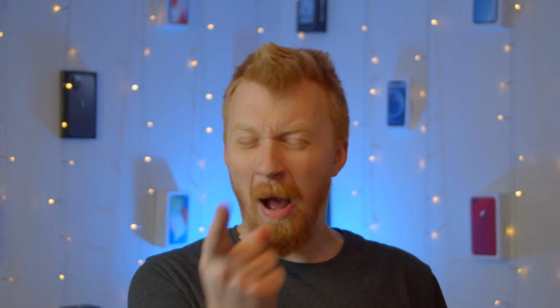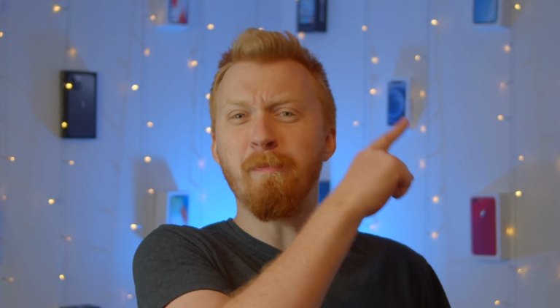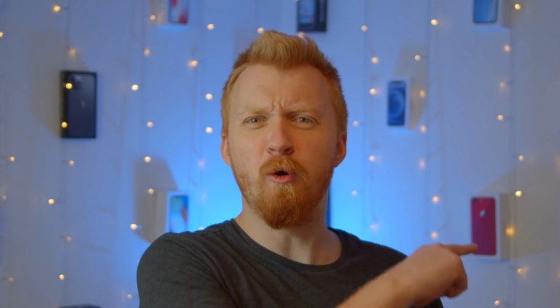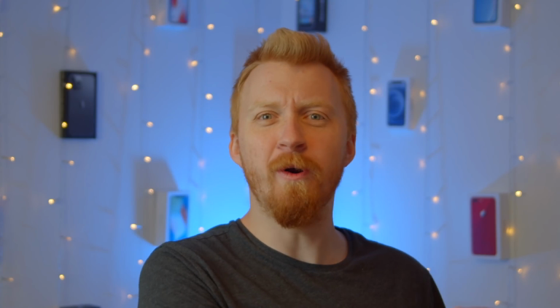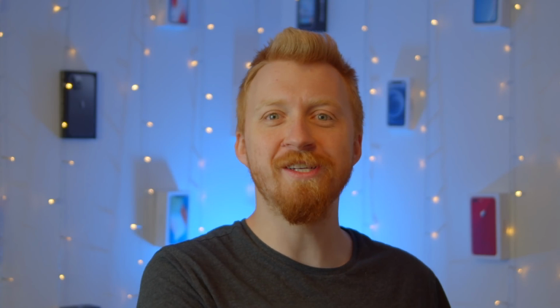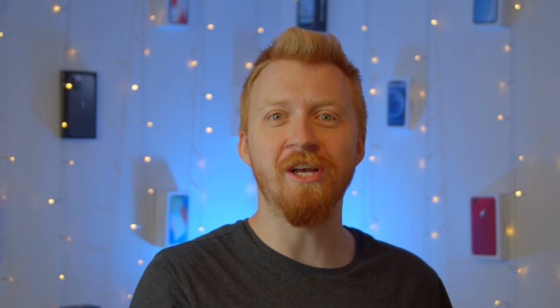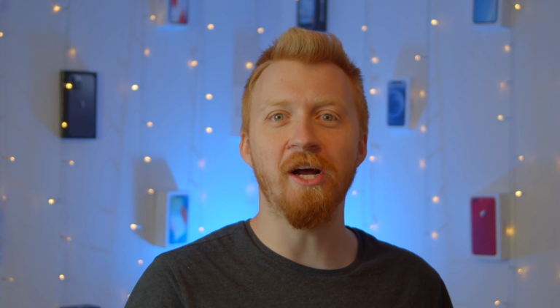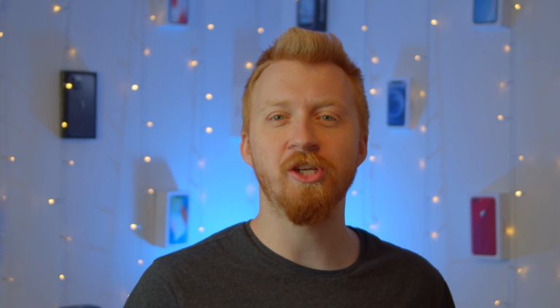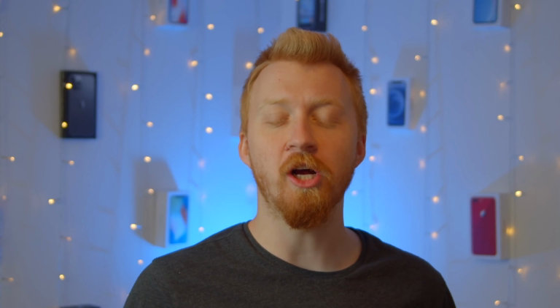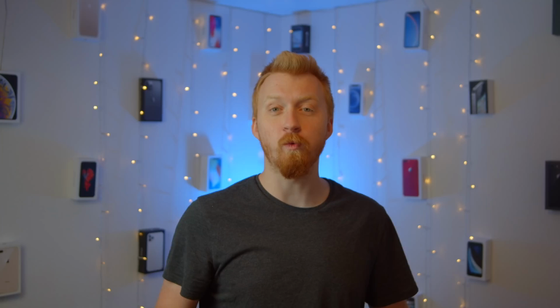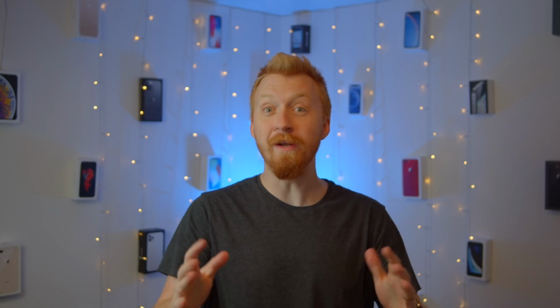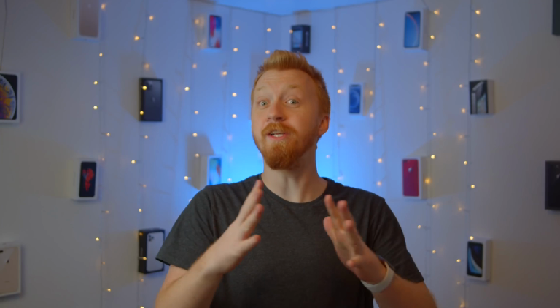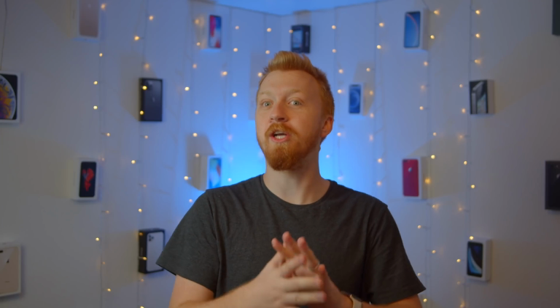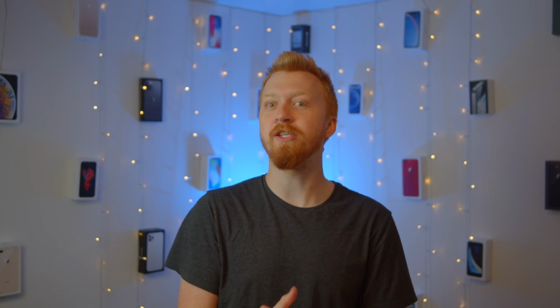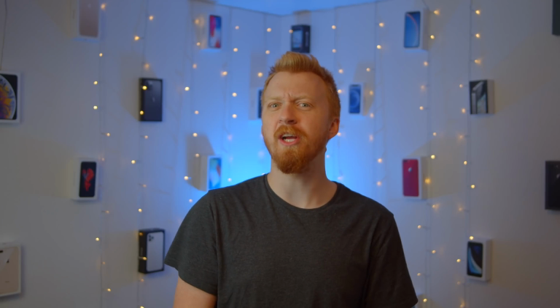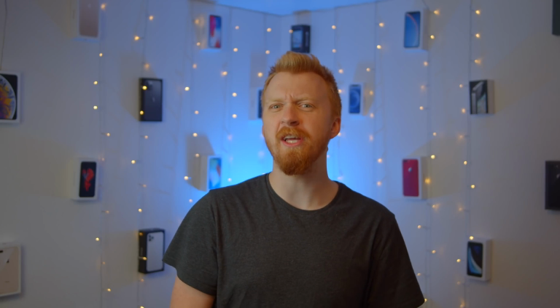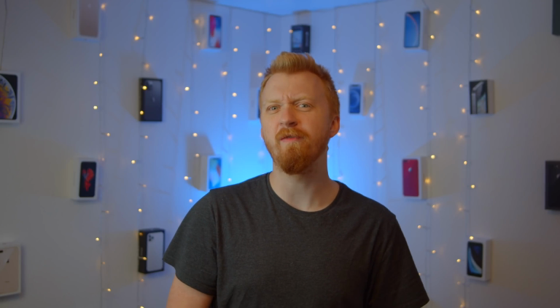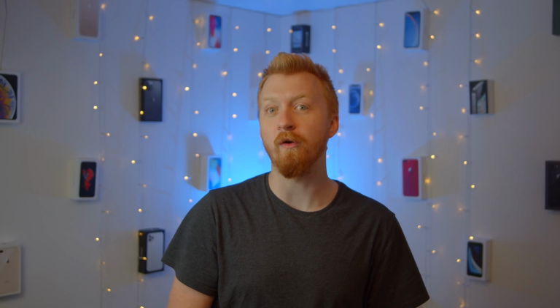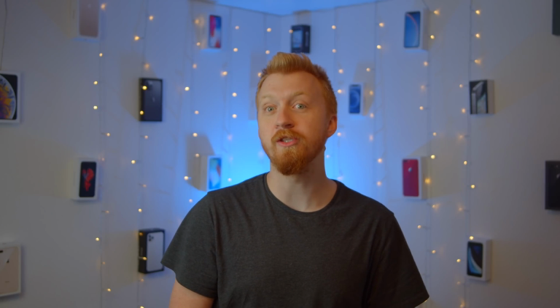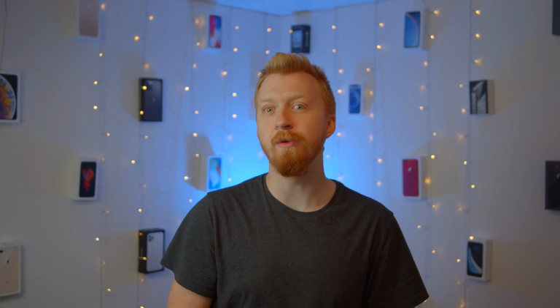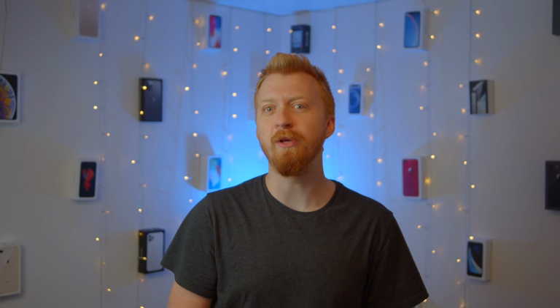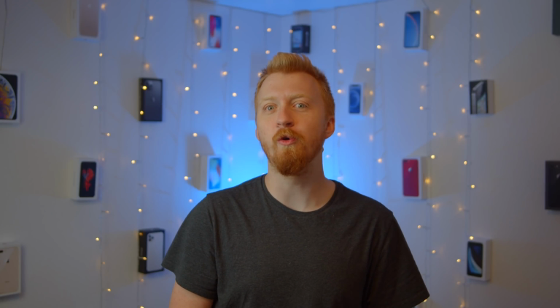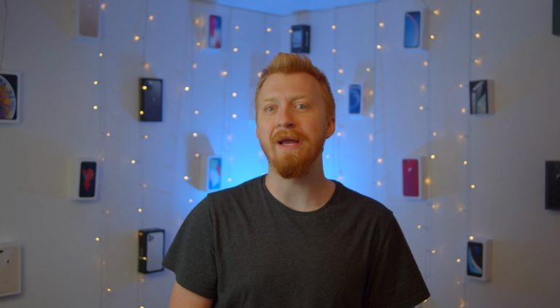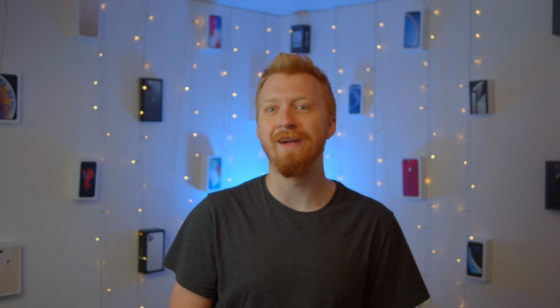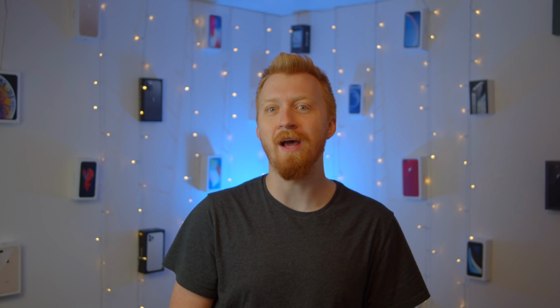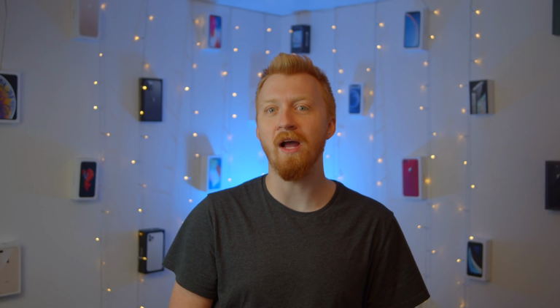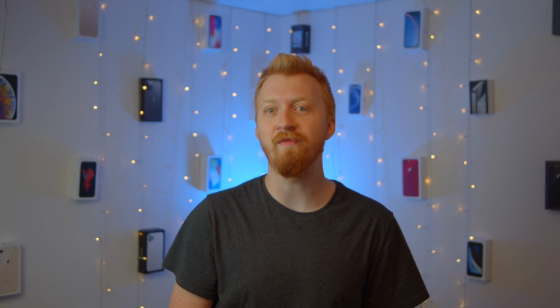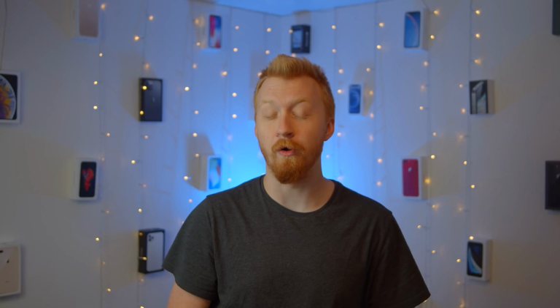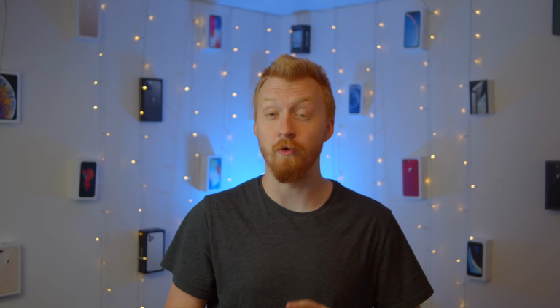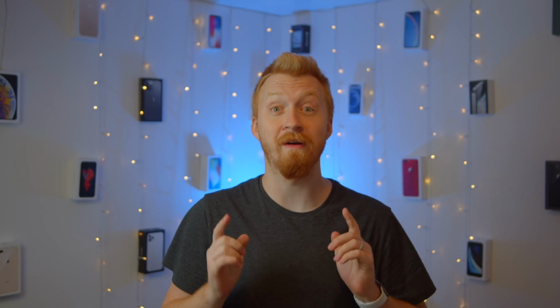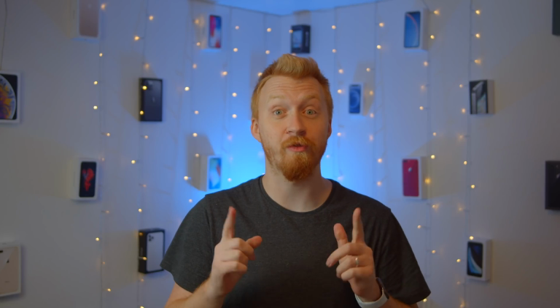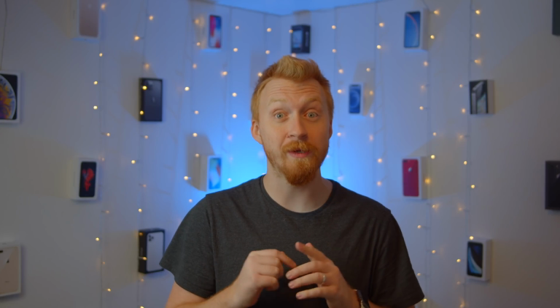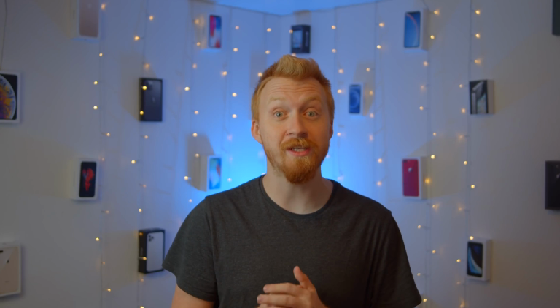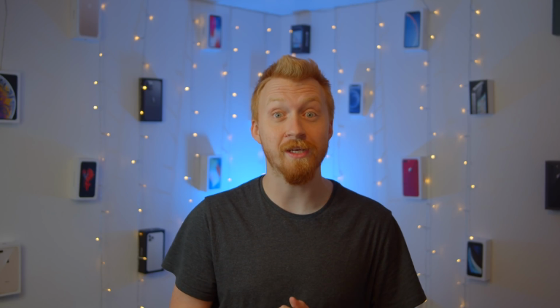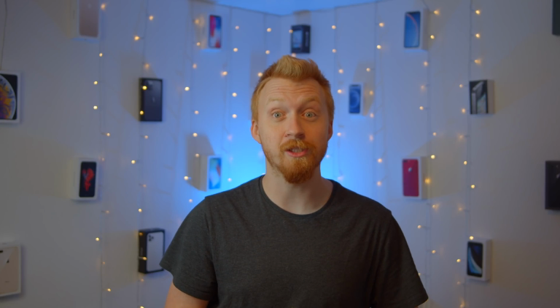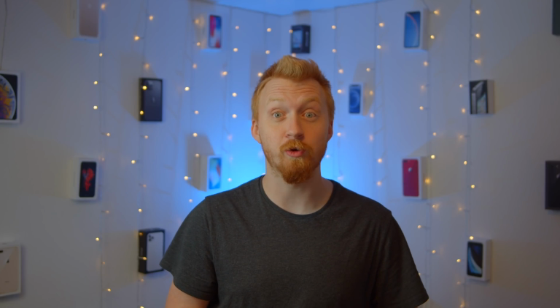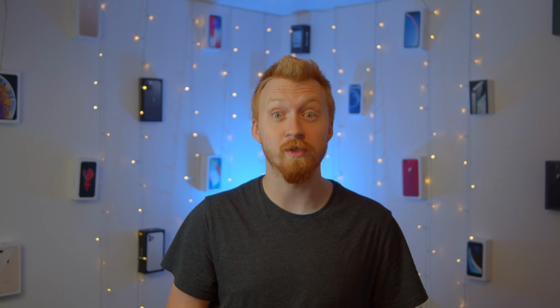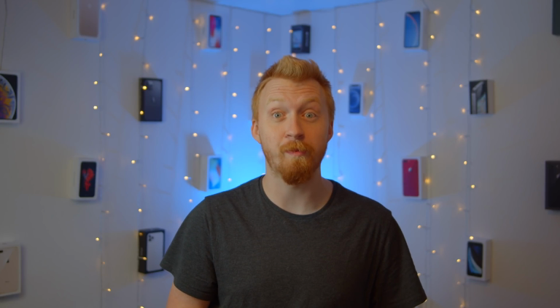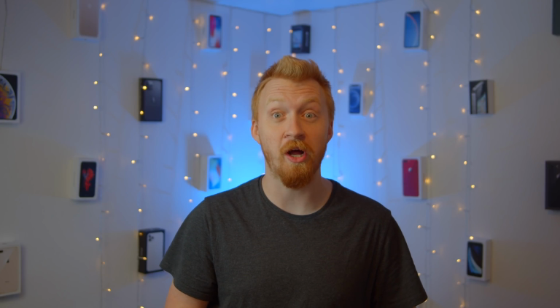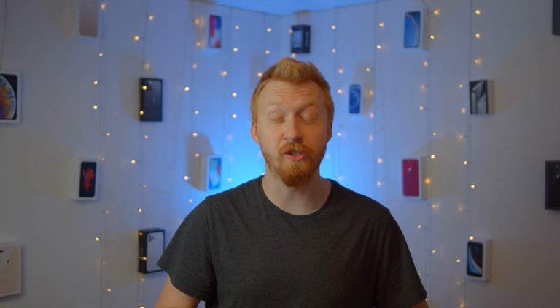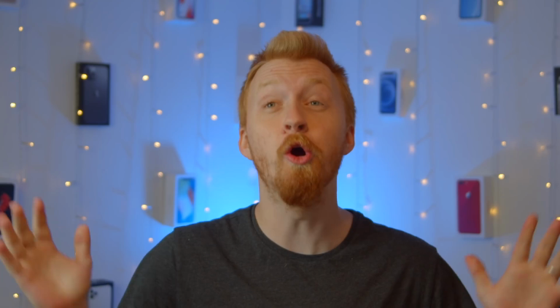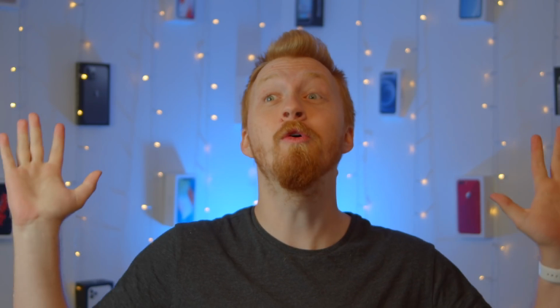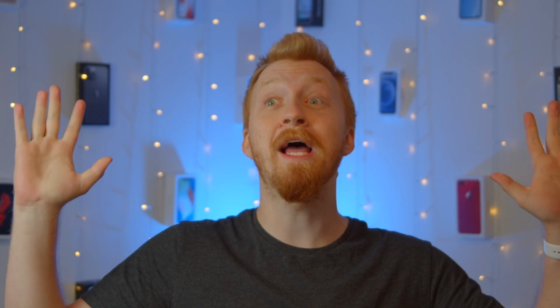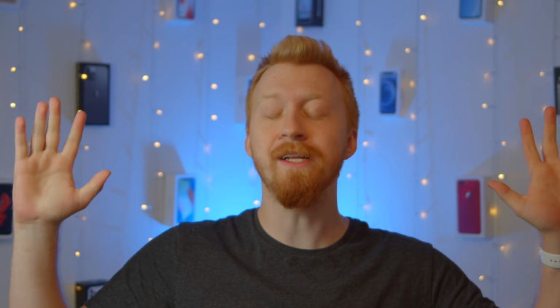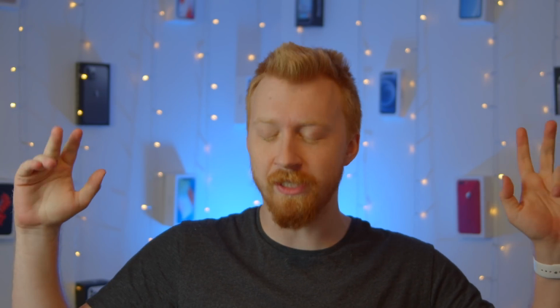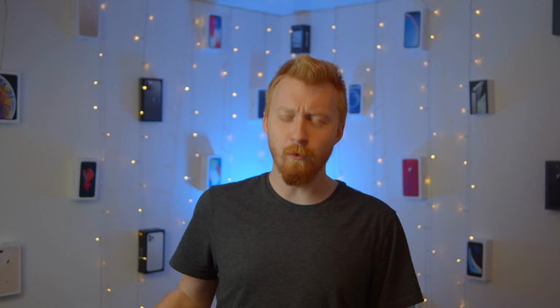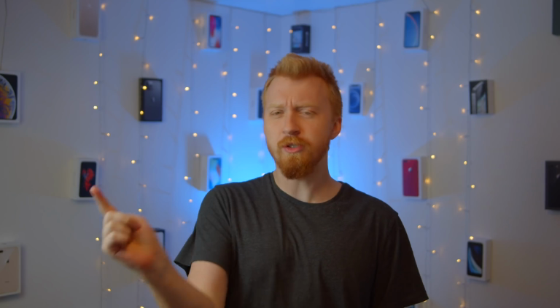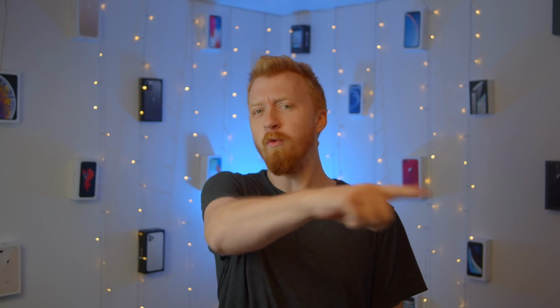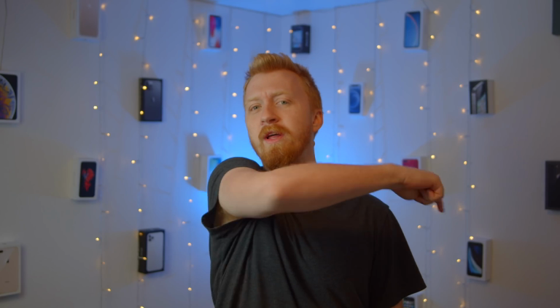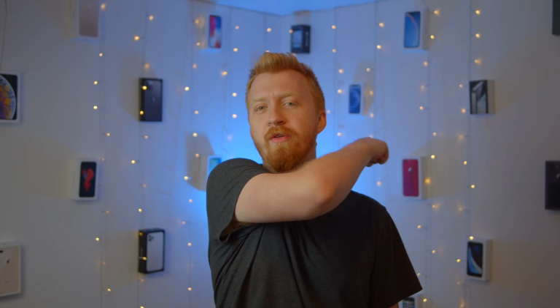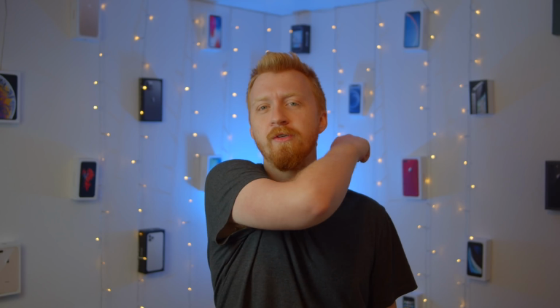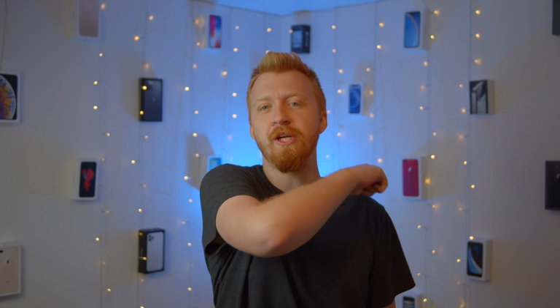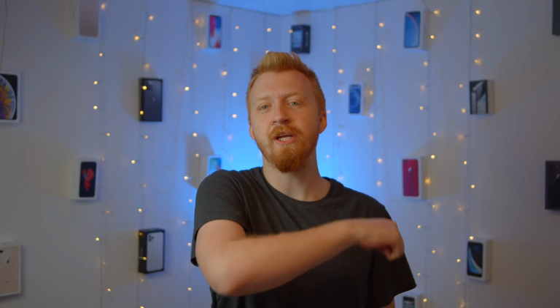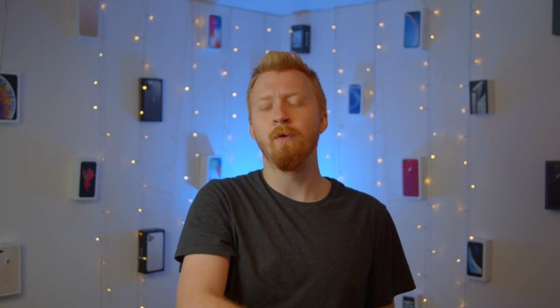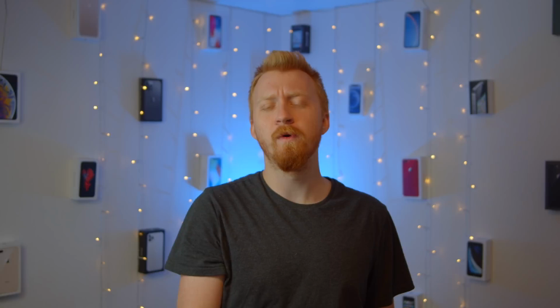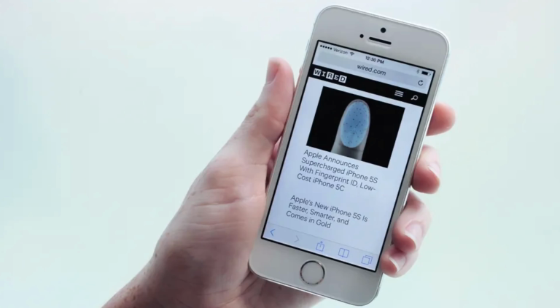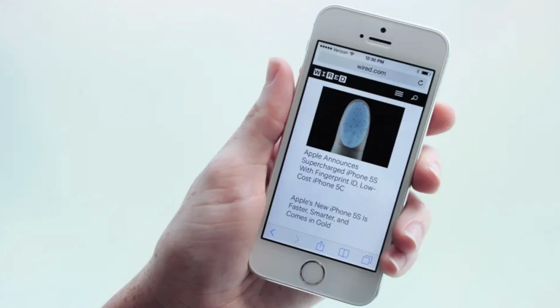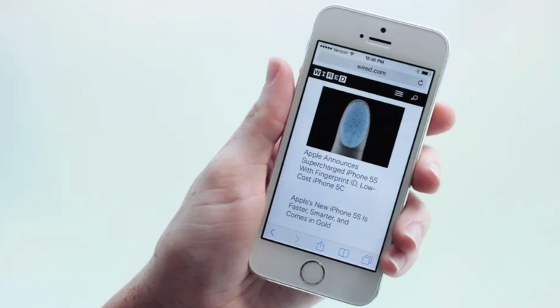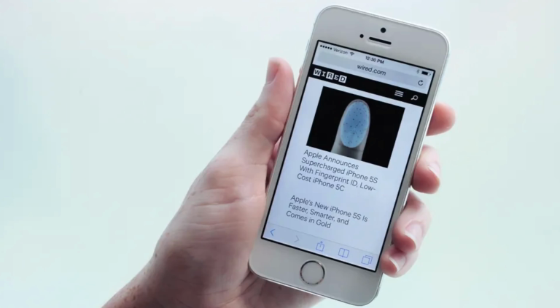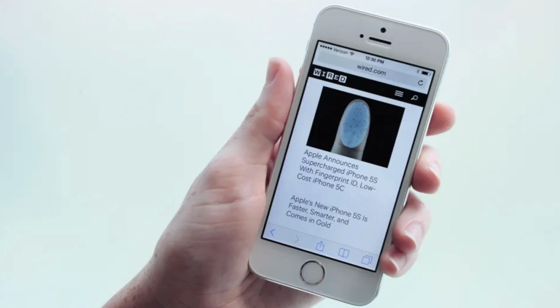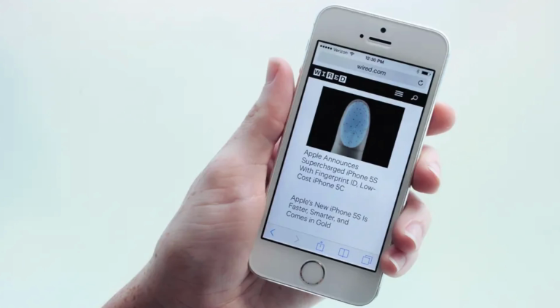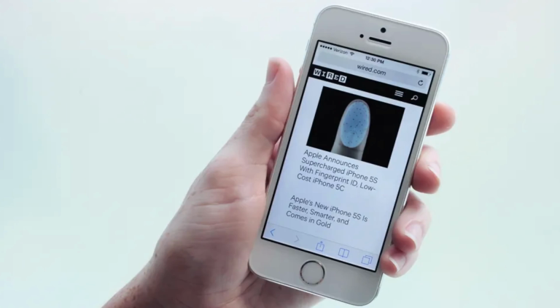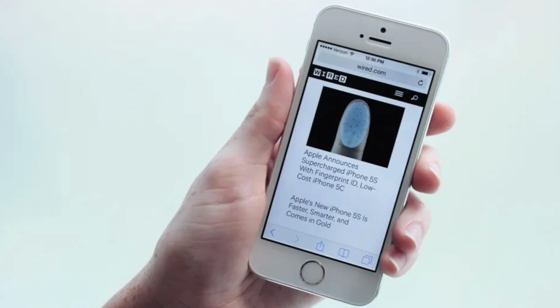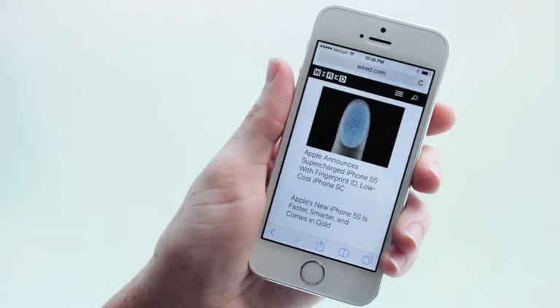Pop quiz, hotshots. When did Touch ID first debut in an iPhone? You have three seconds to respond. Too late — it was 2013 with the iPhone 5S.